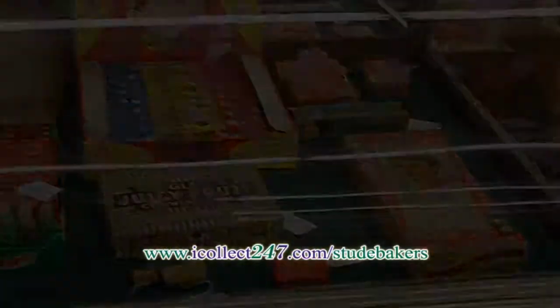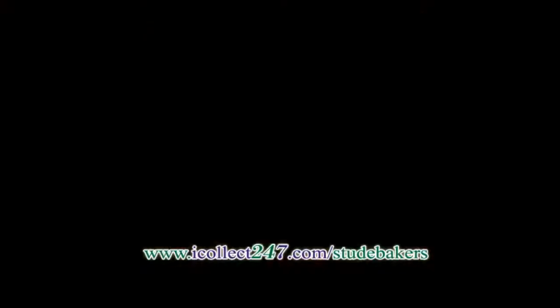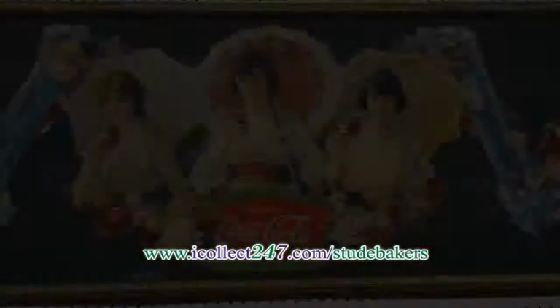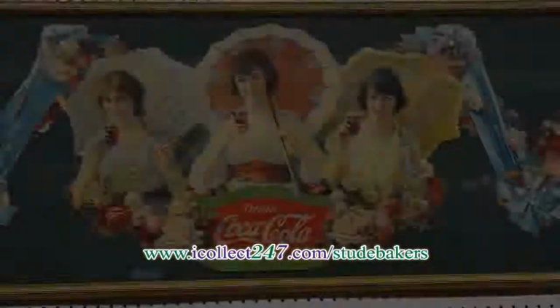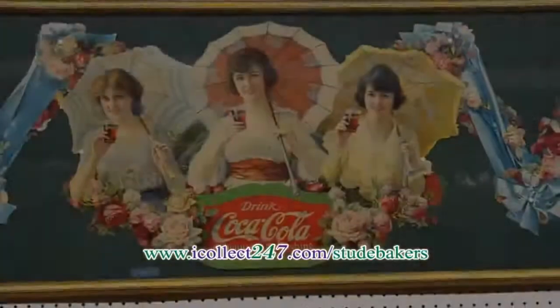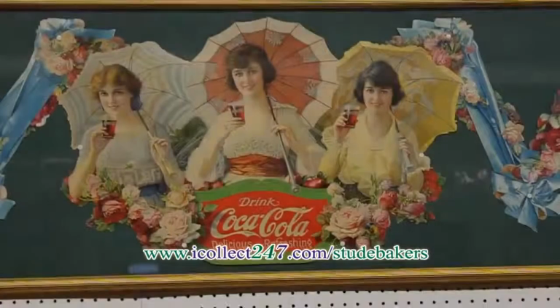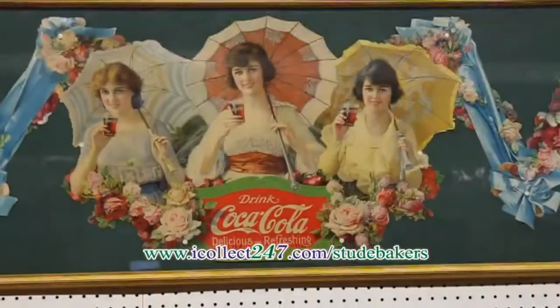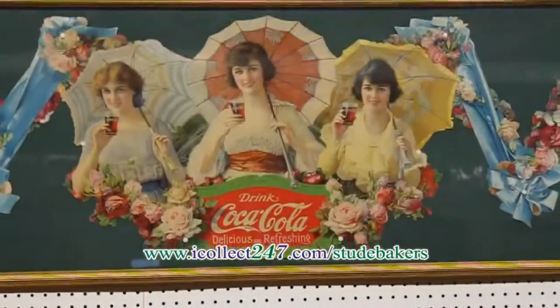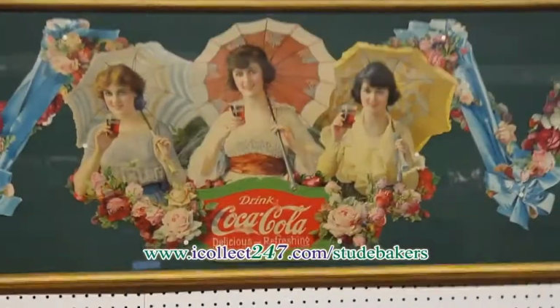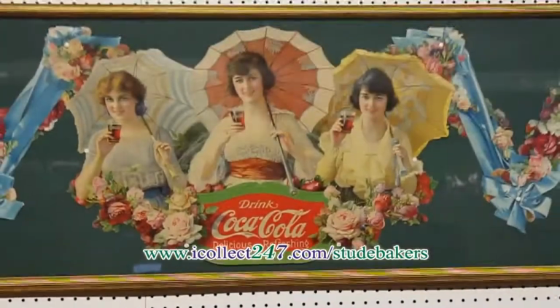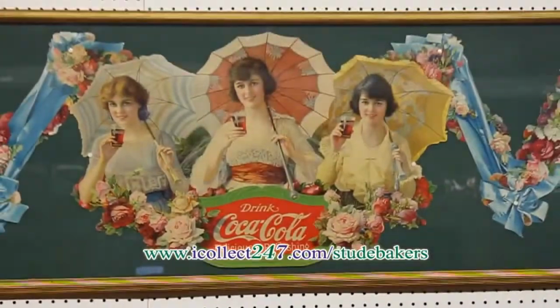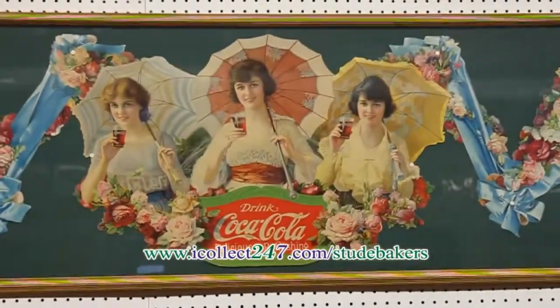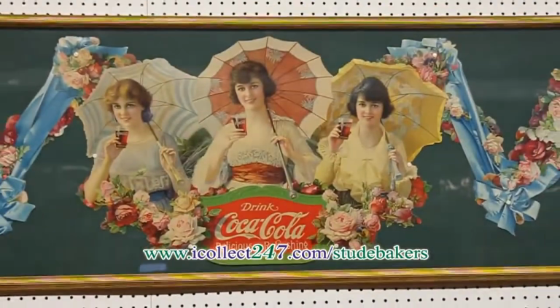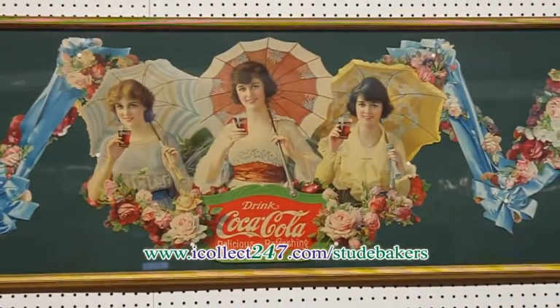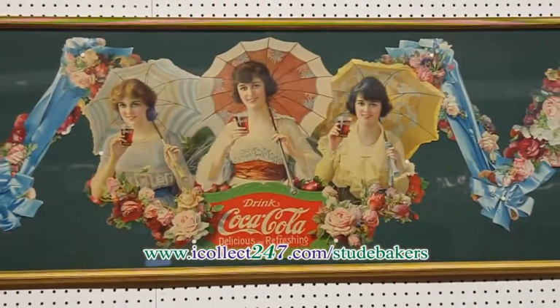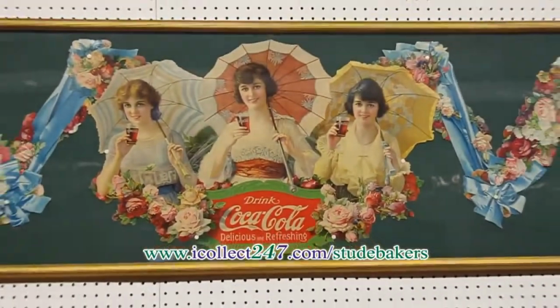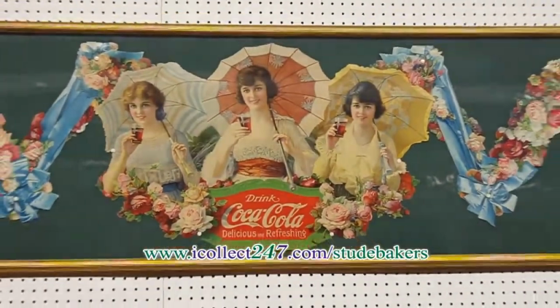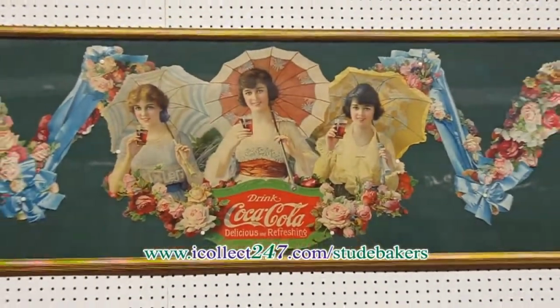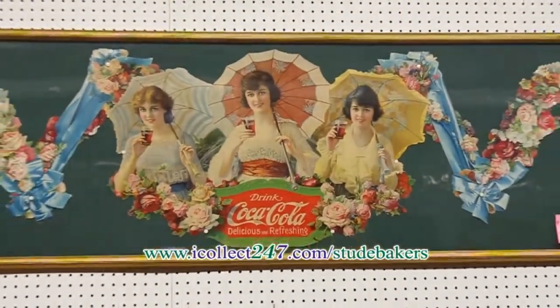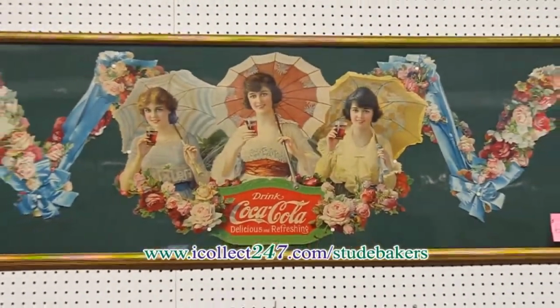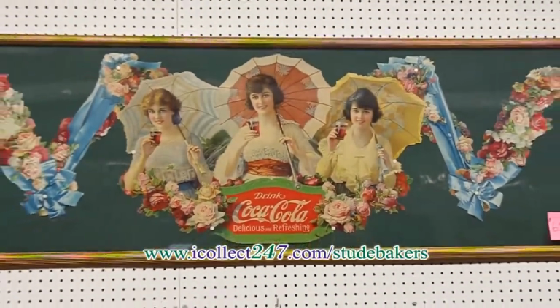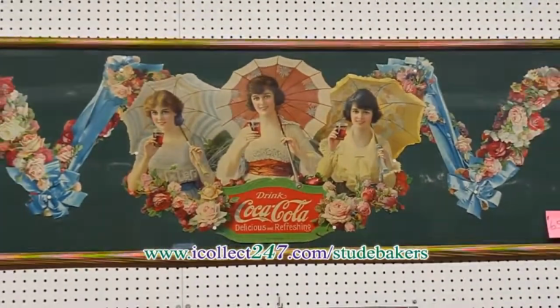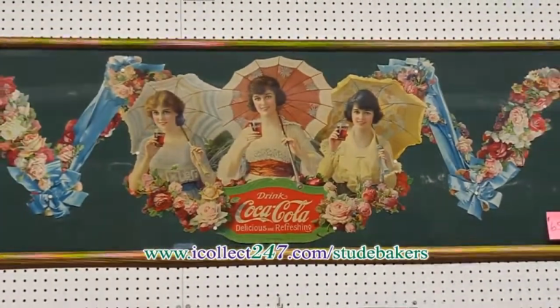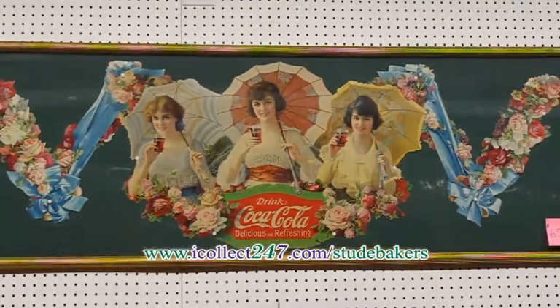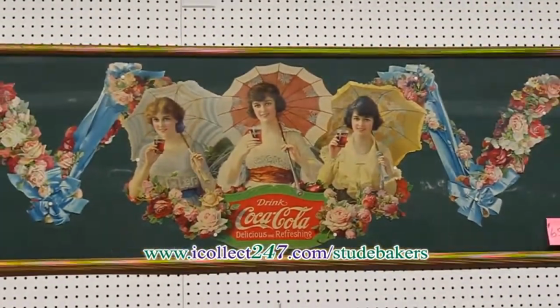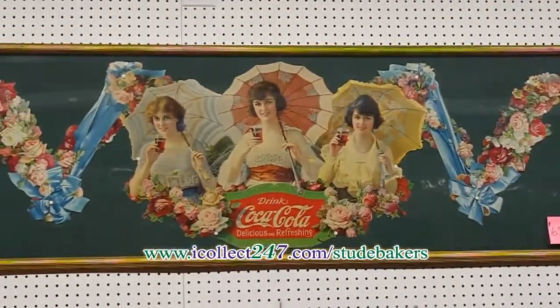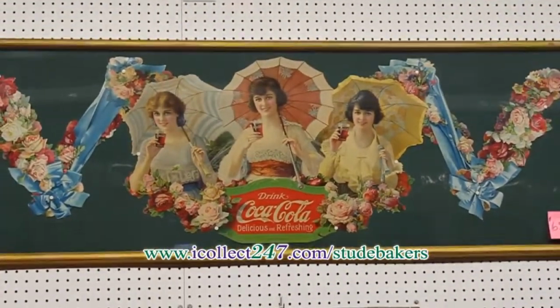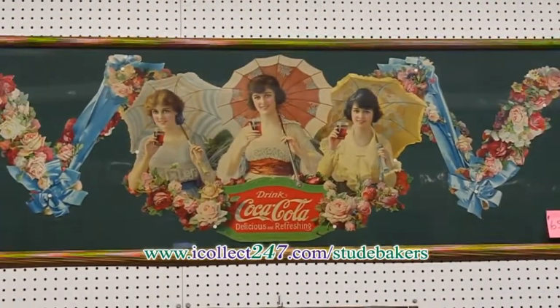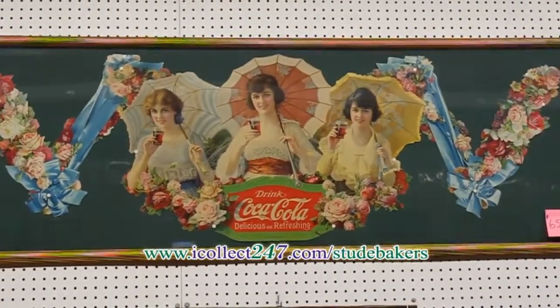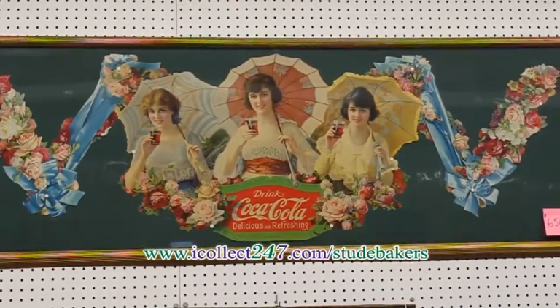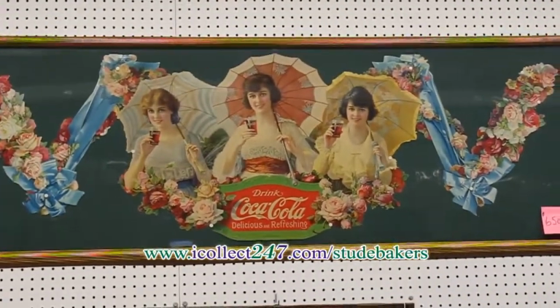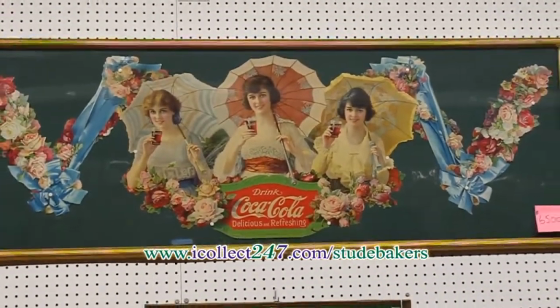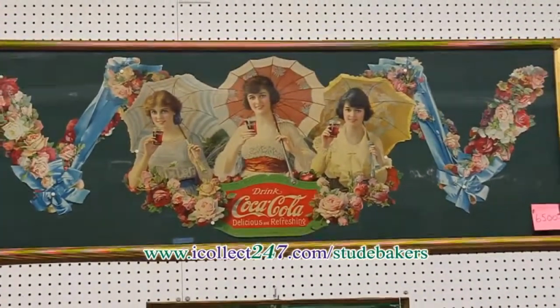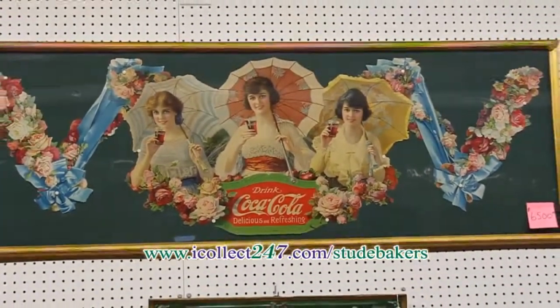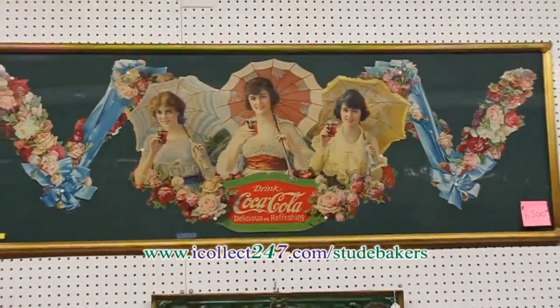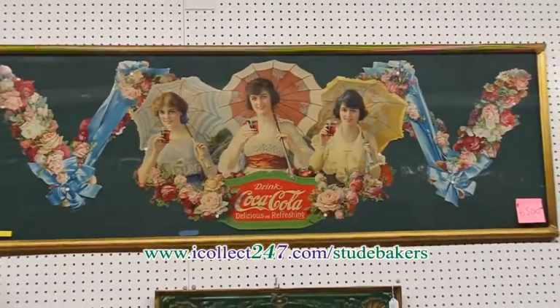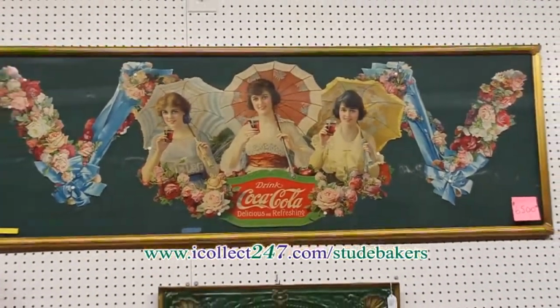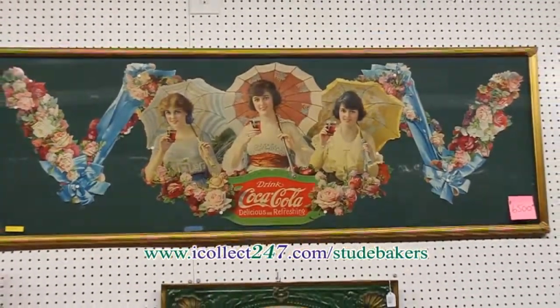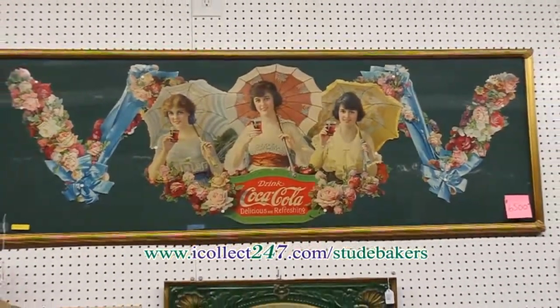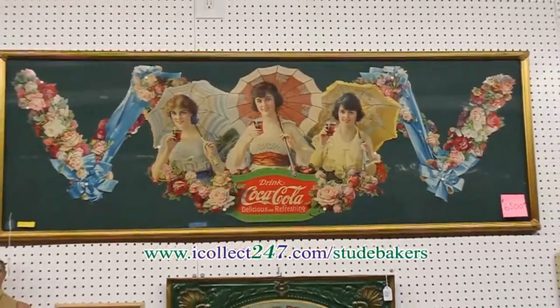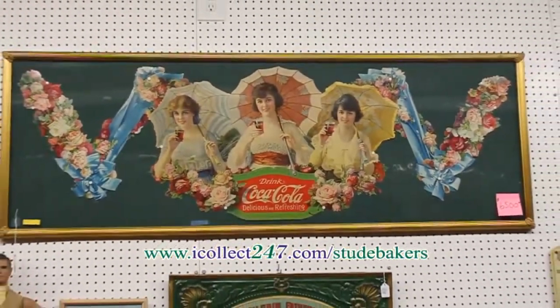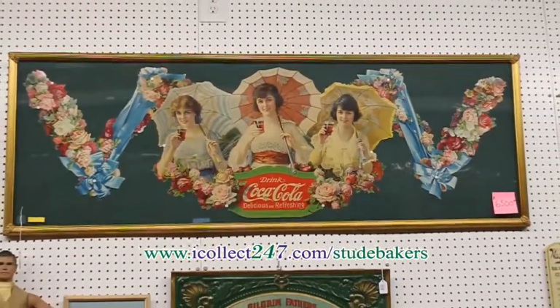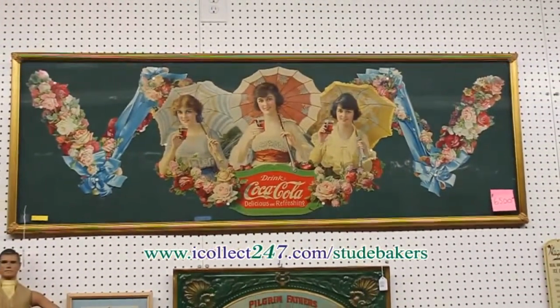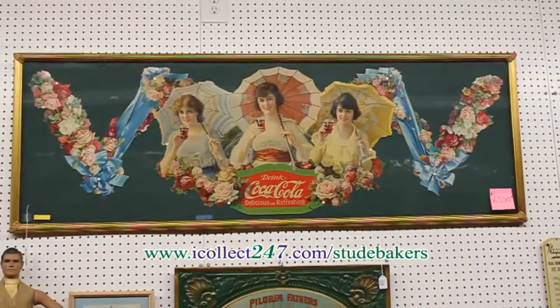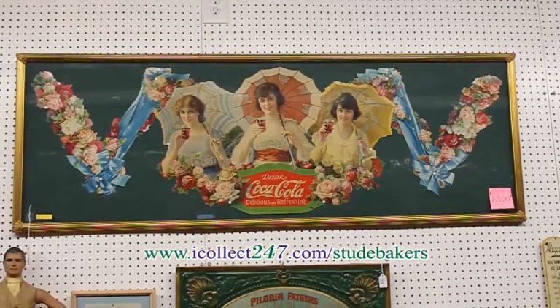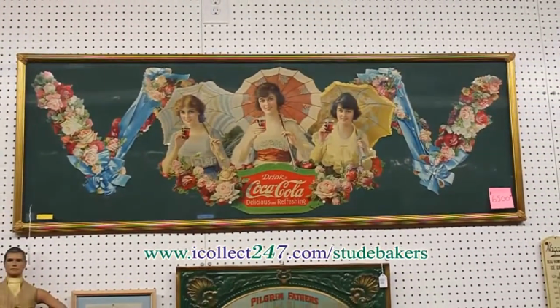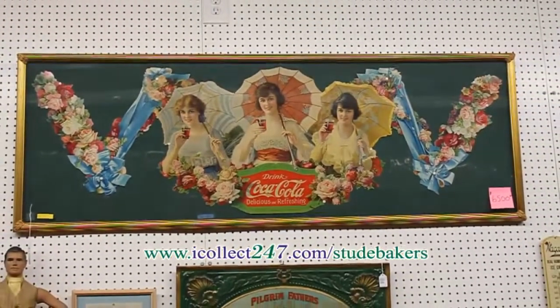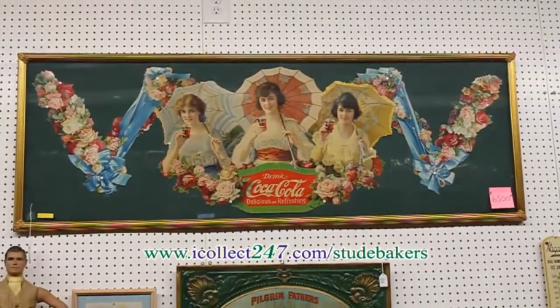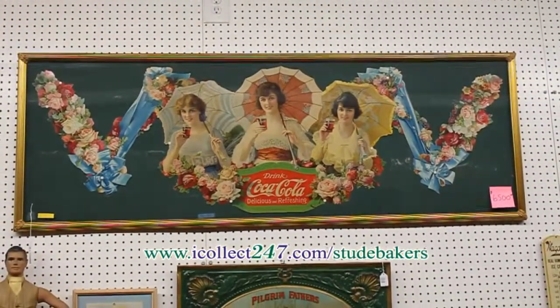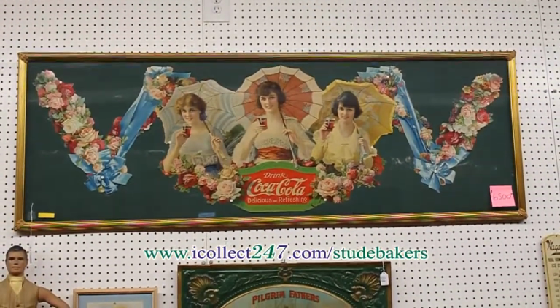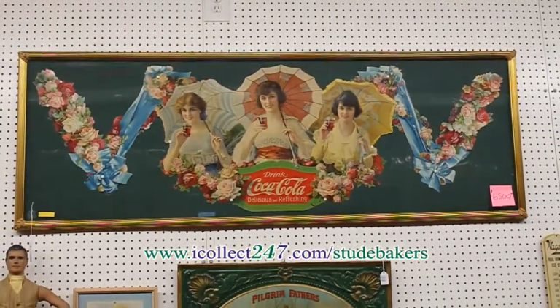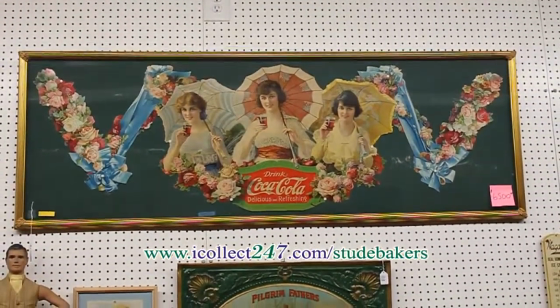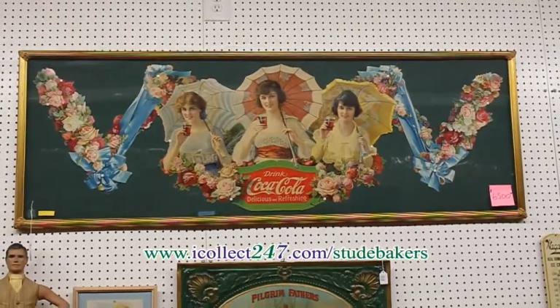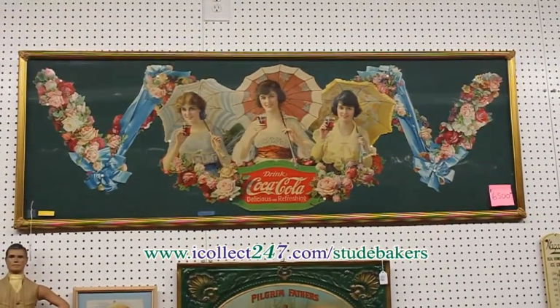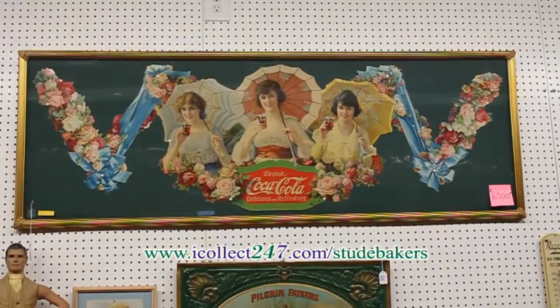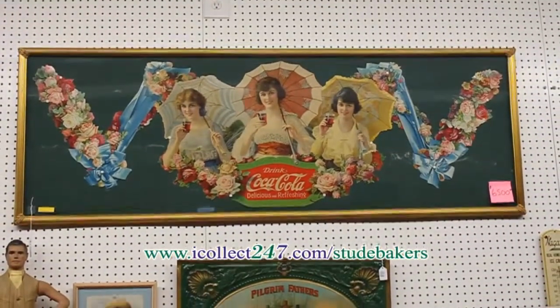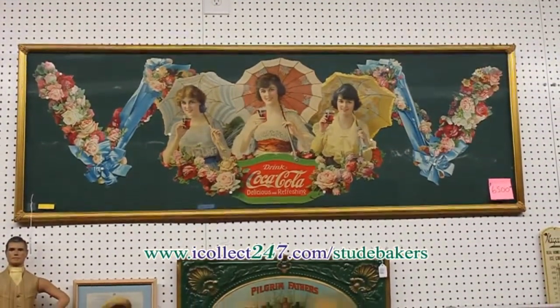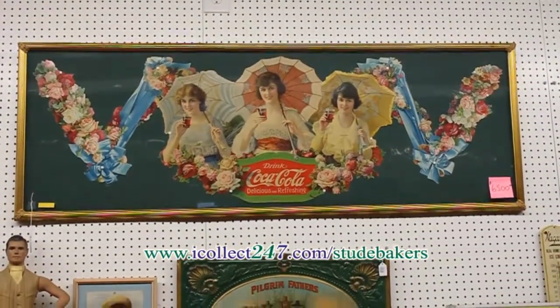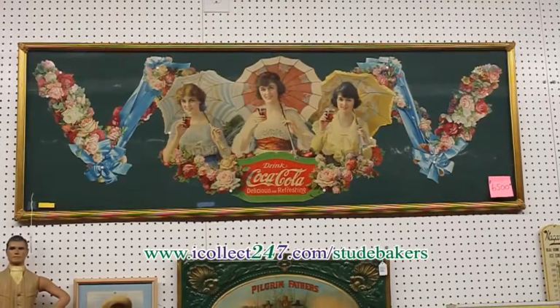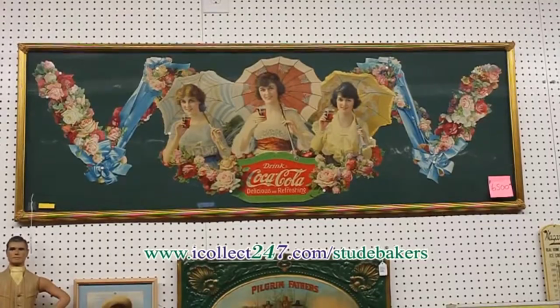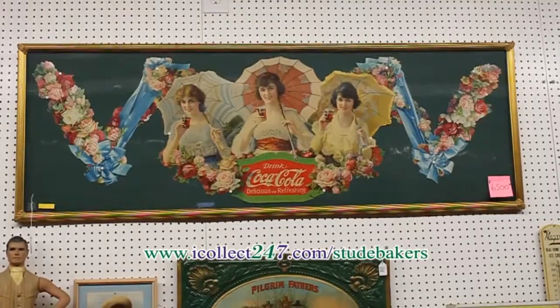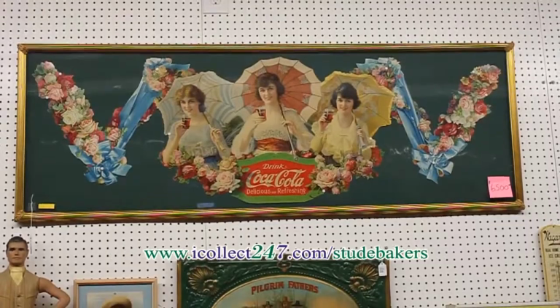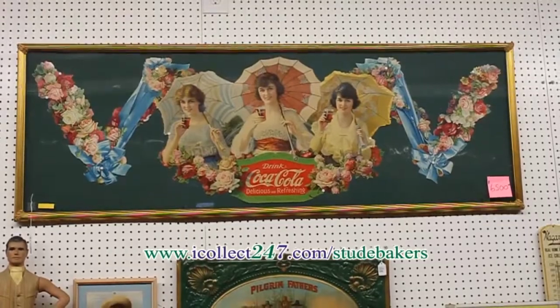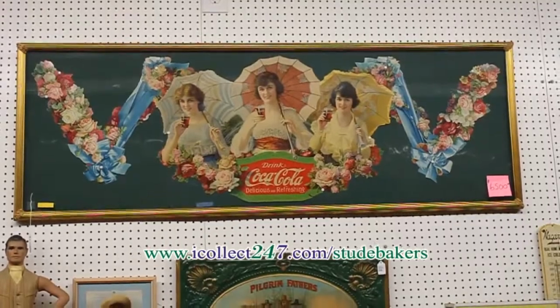Quality Coca-Cola pieces from the early teens through the 1960s can be found at Studebaker's.